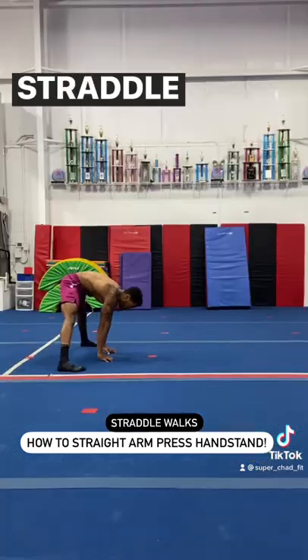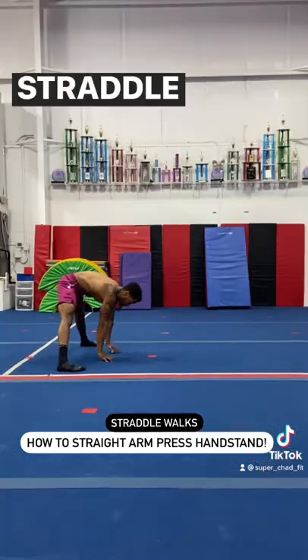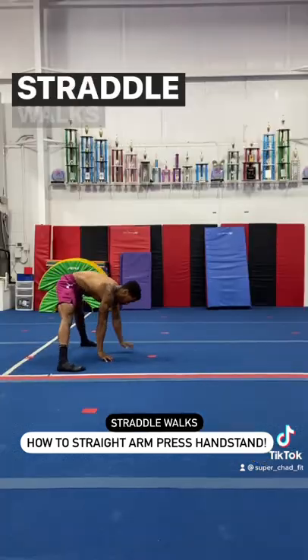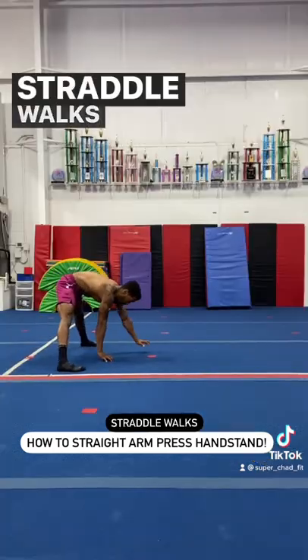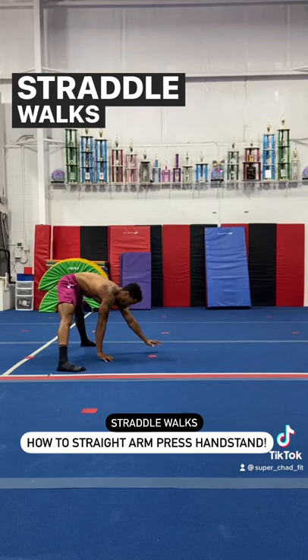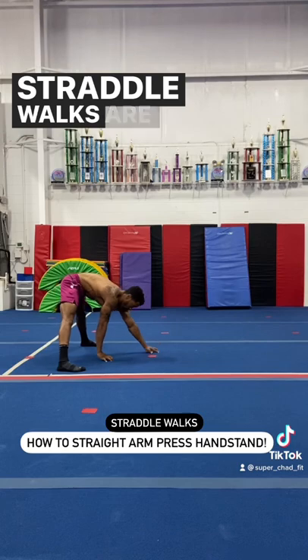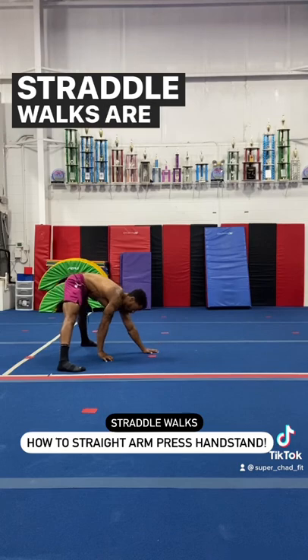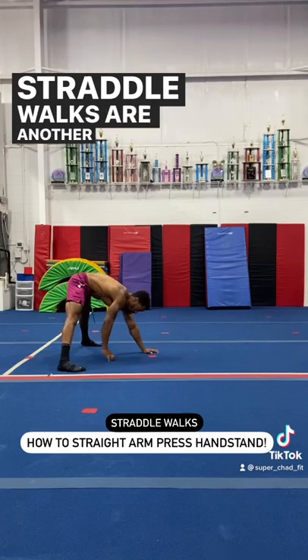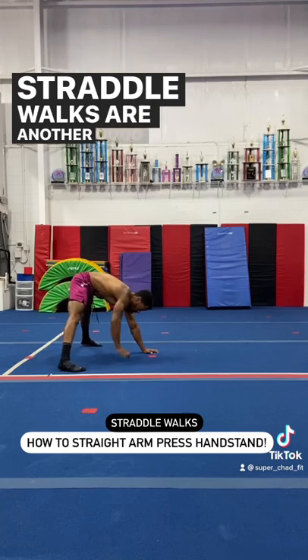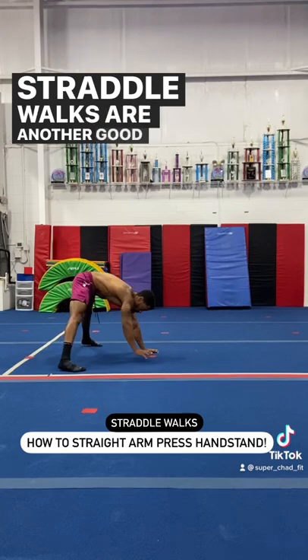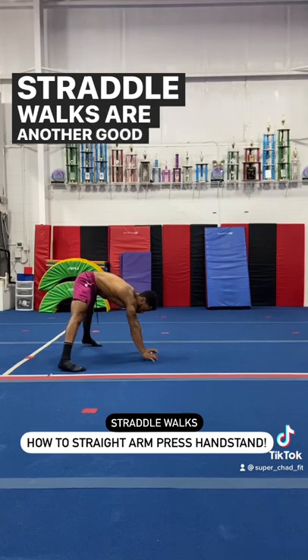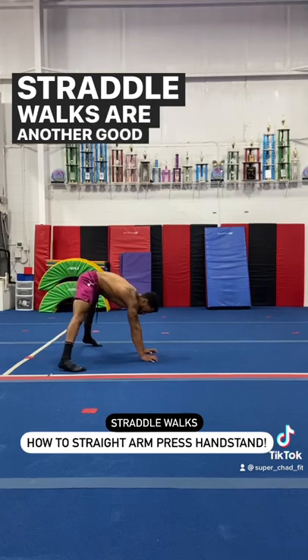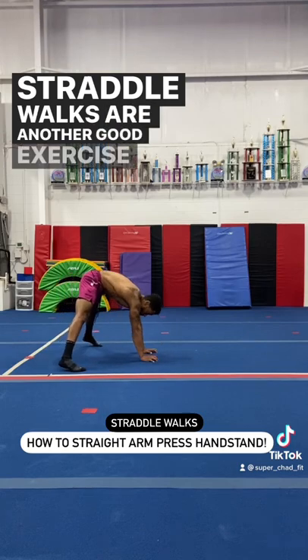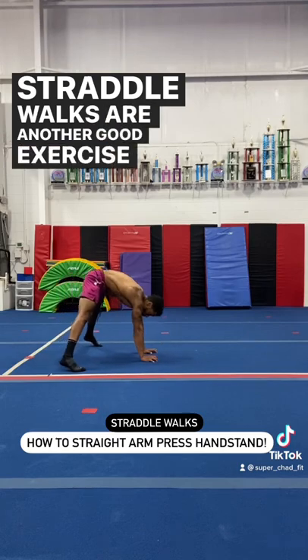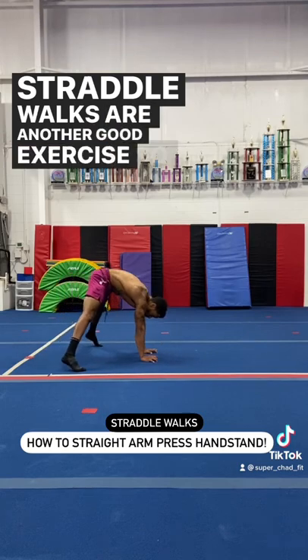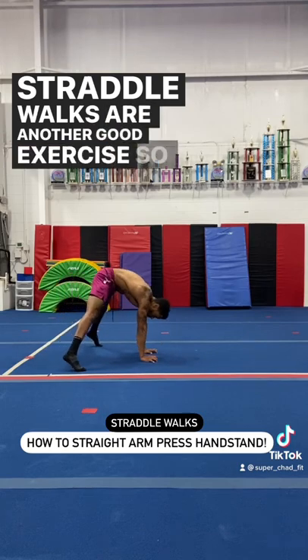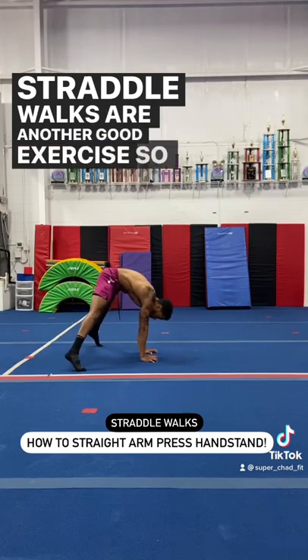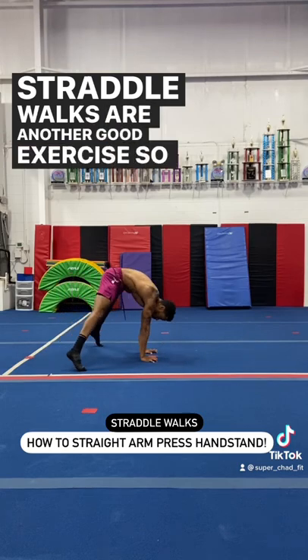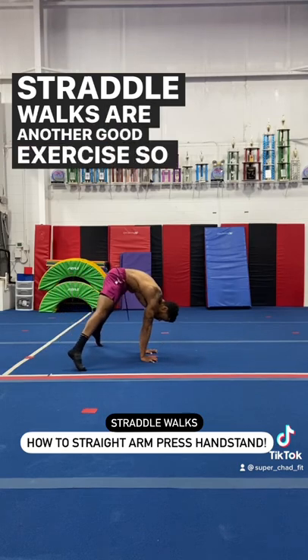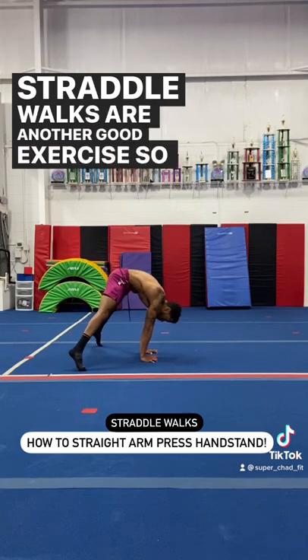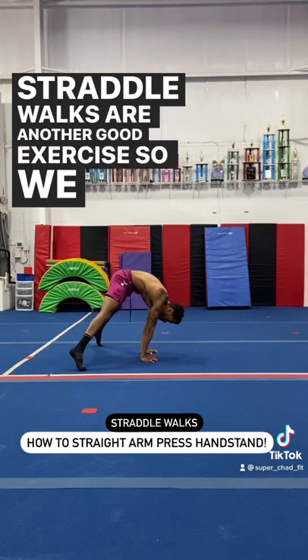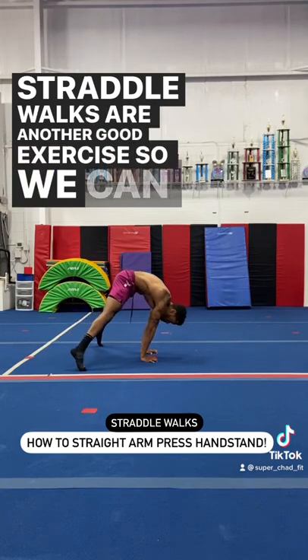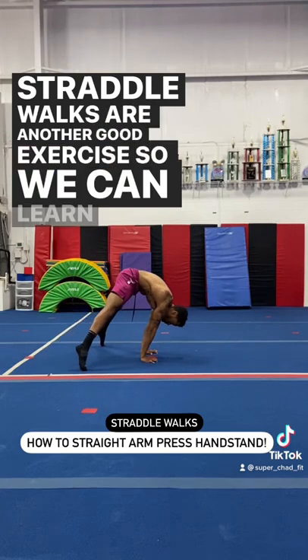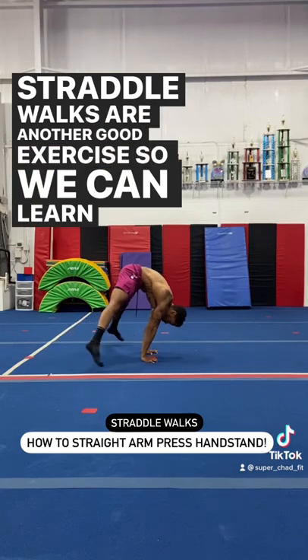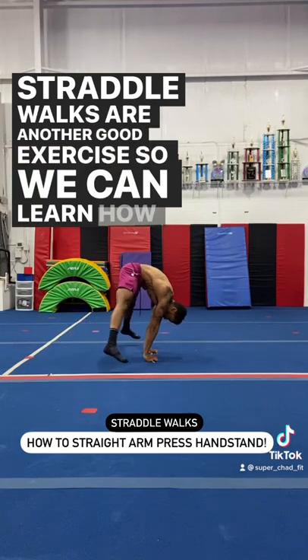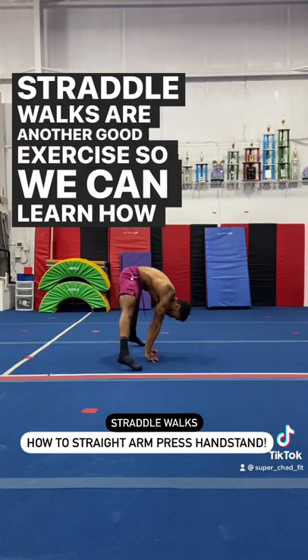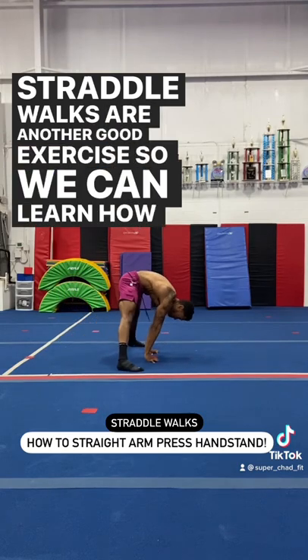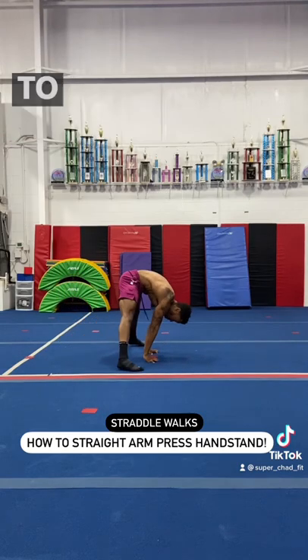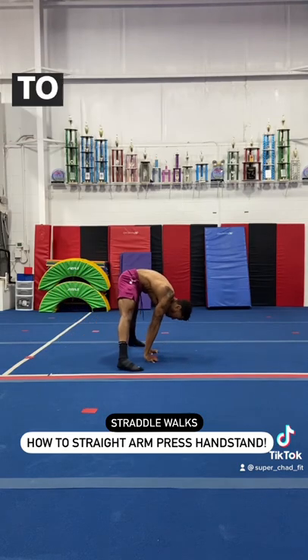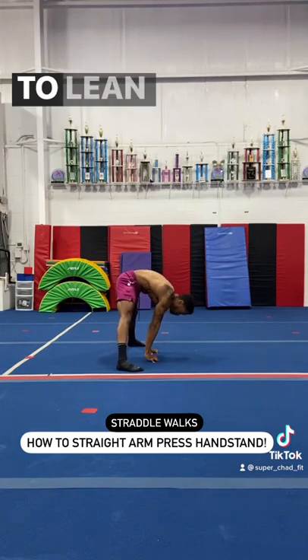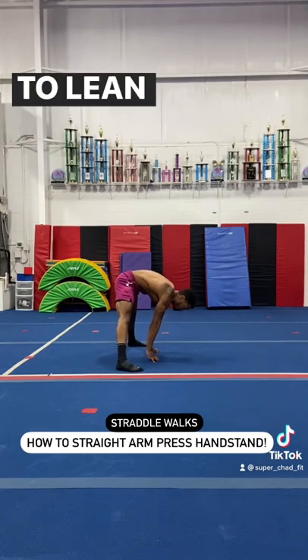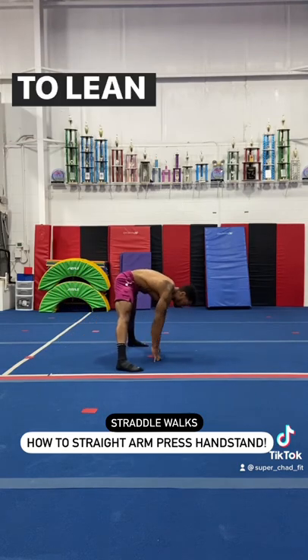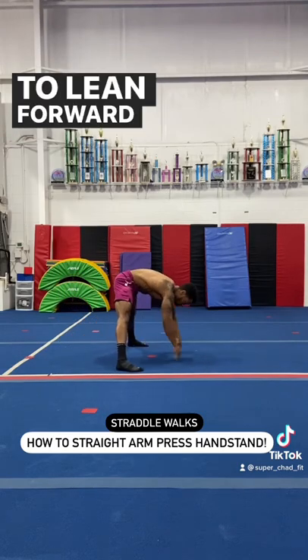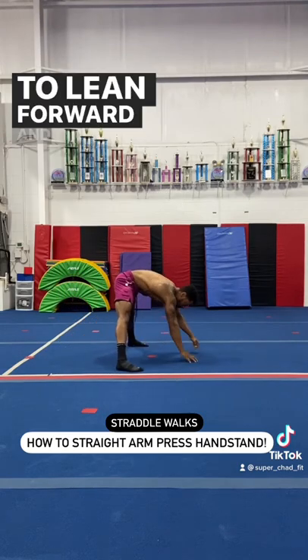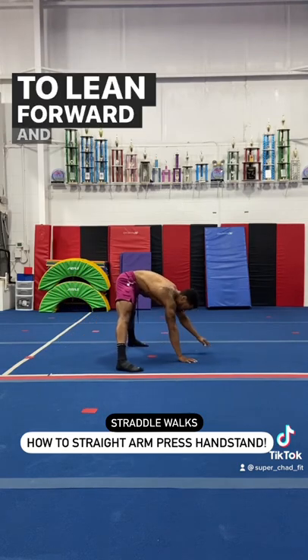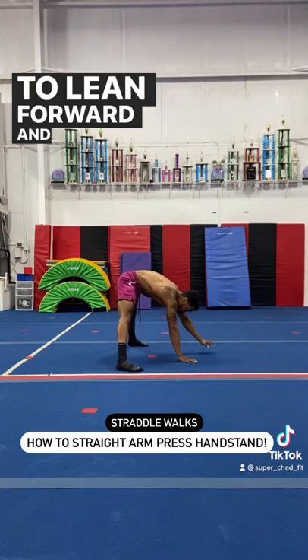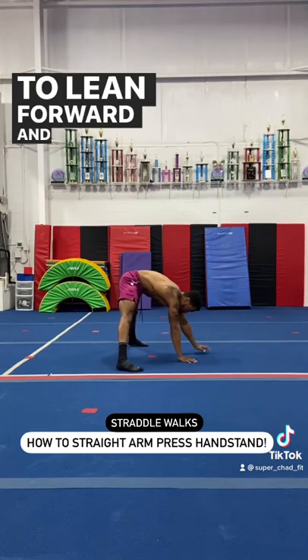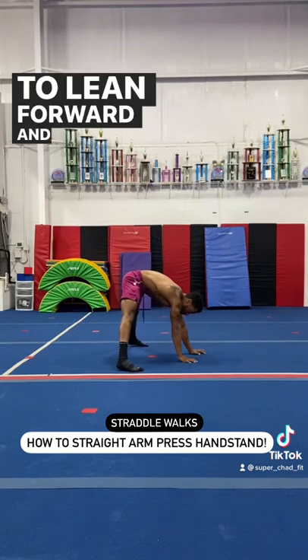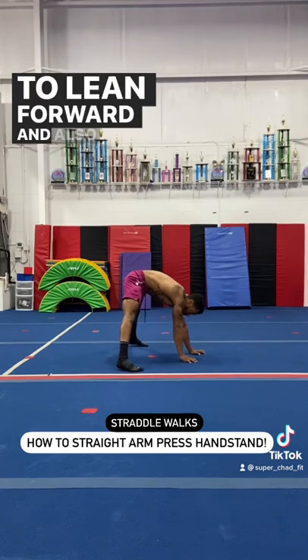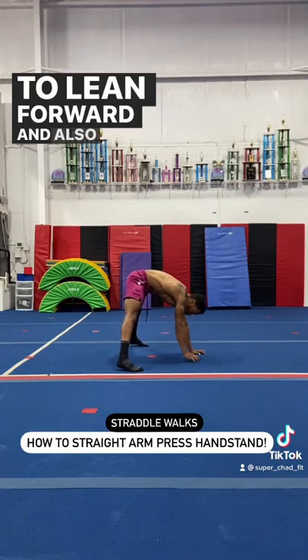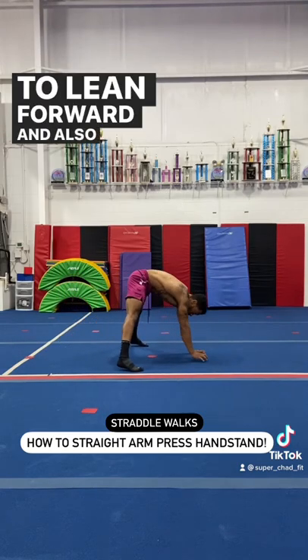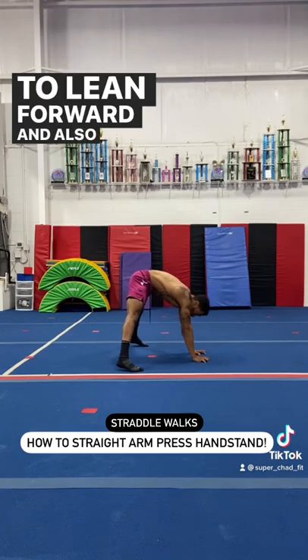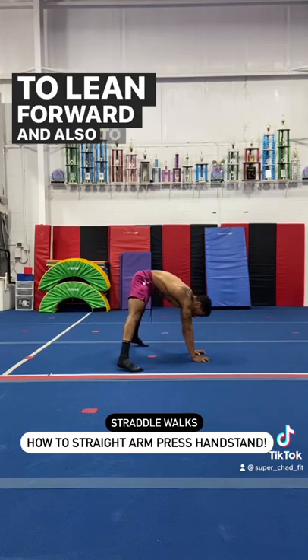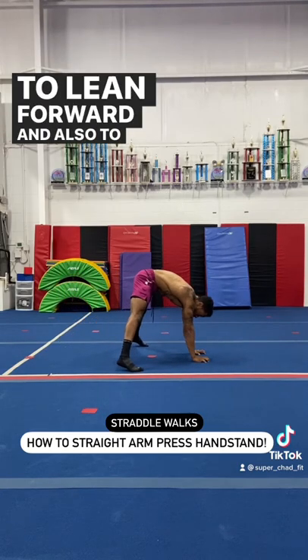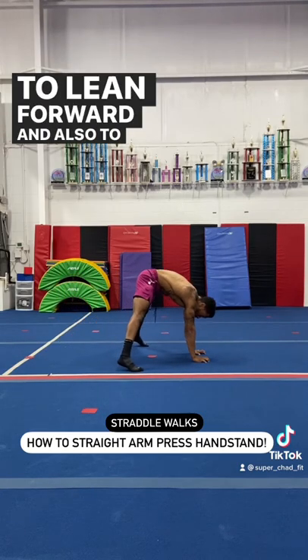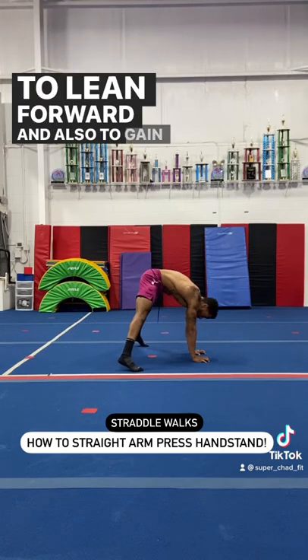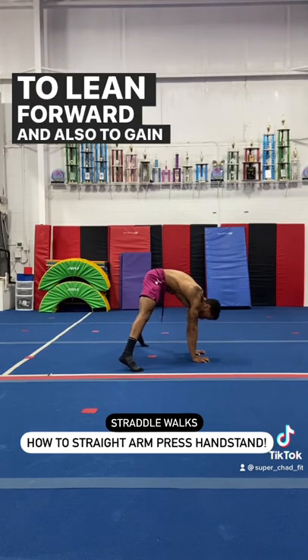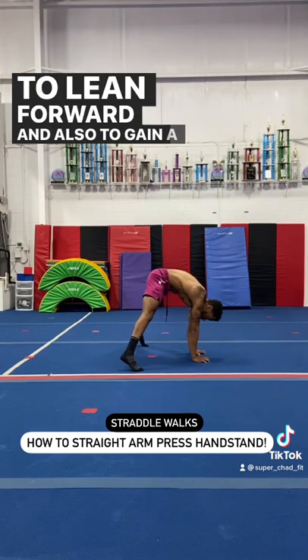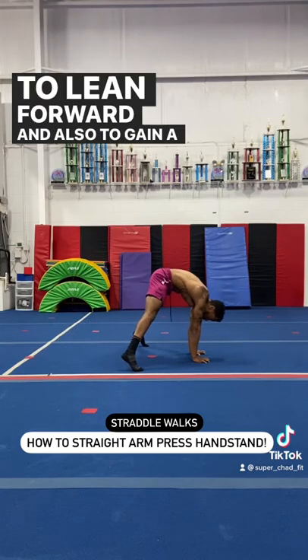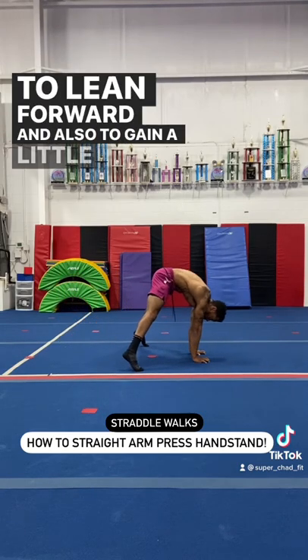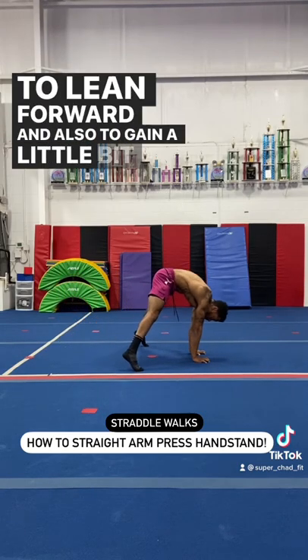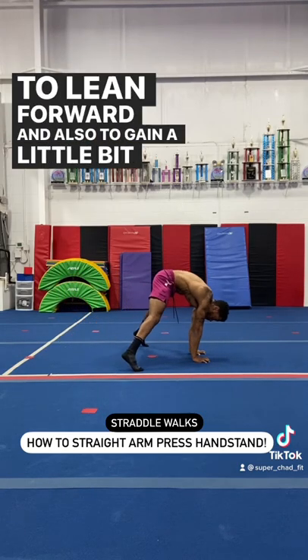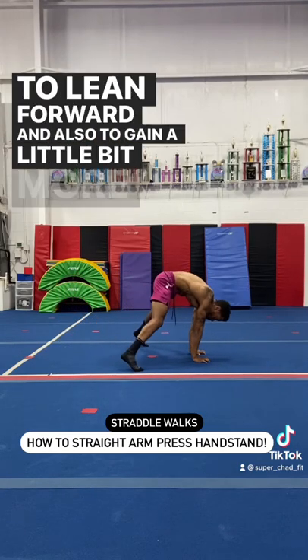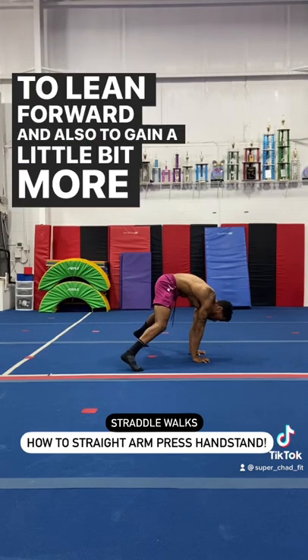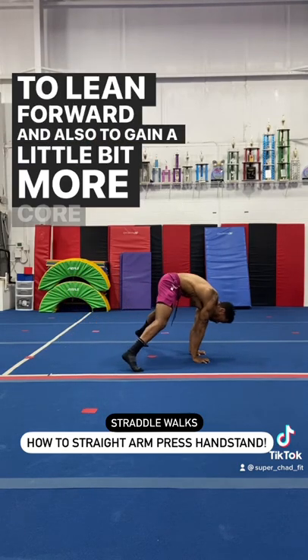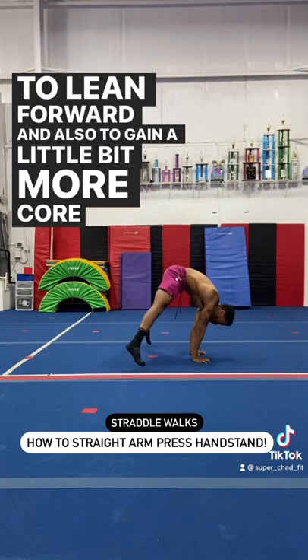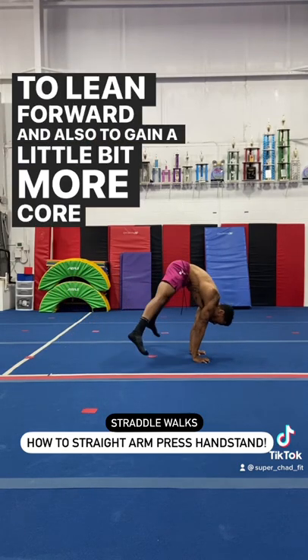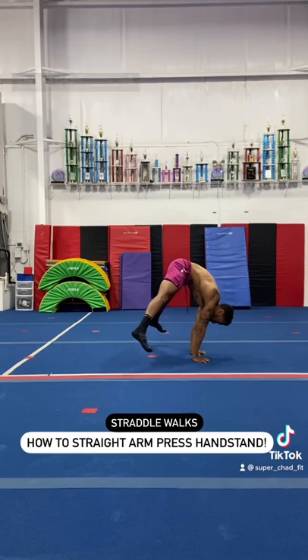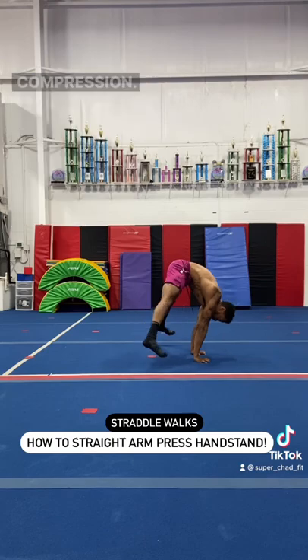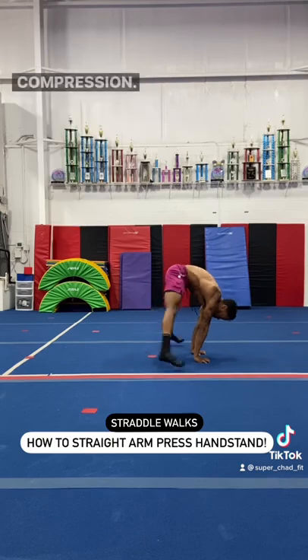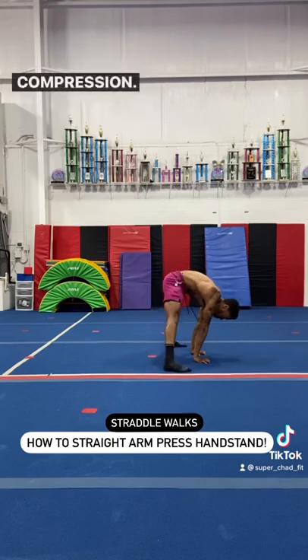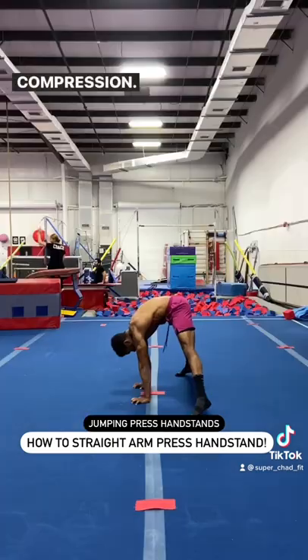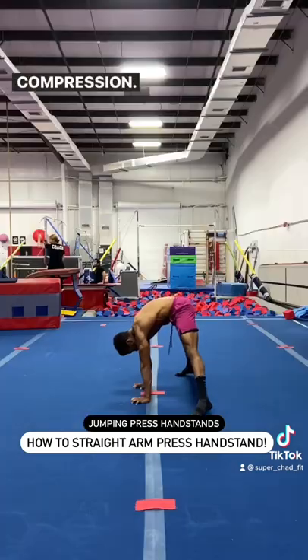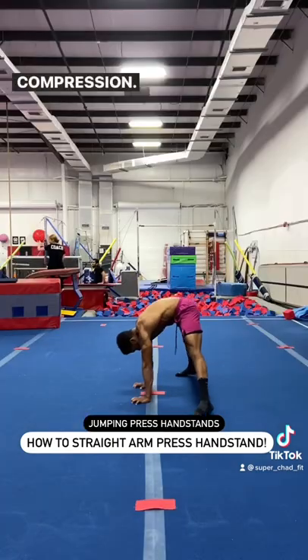Straddle walks are another good exercise so we can learn how to lean forward and also to gain a little bit more core compression.